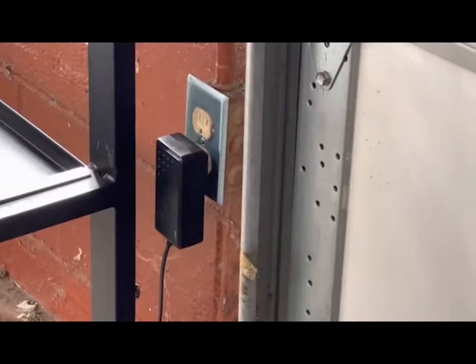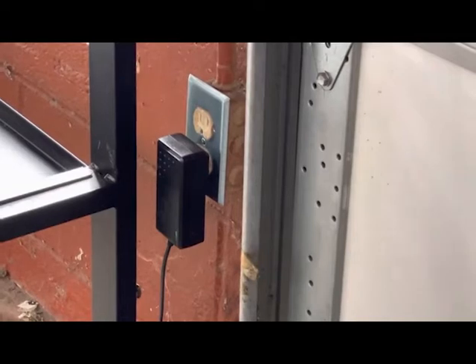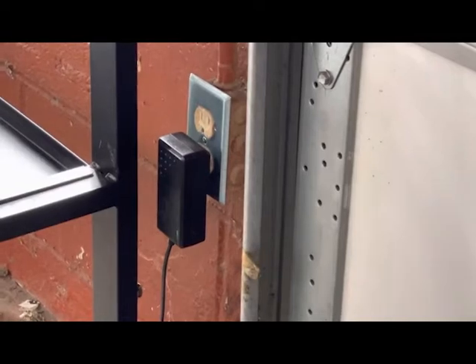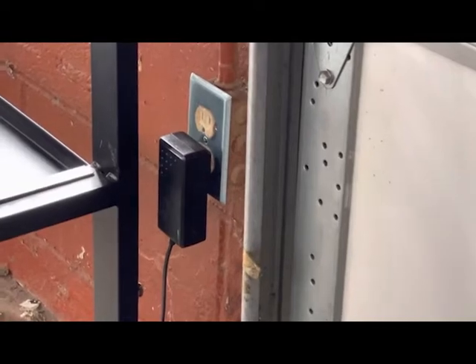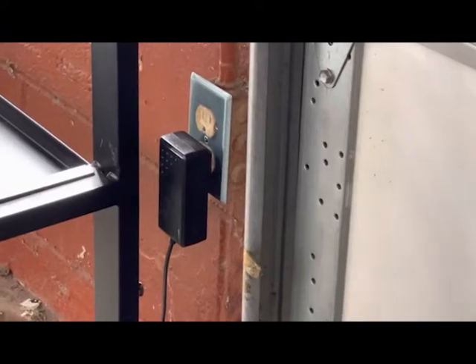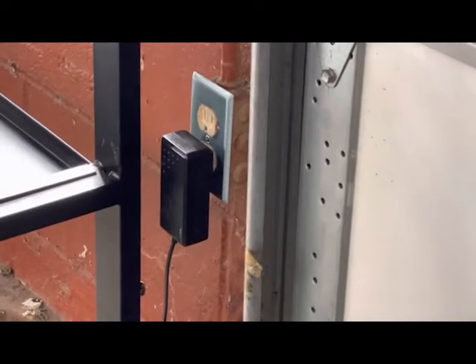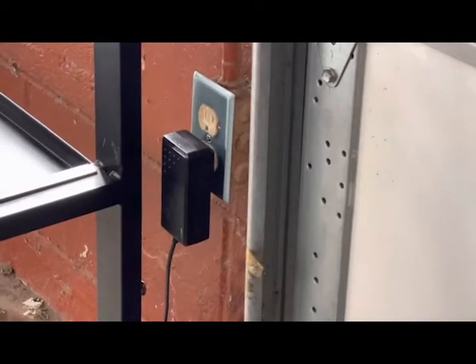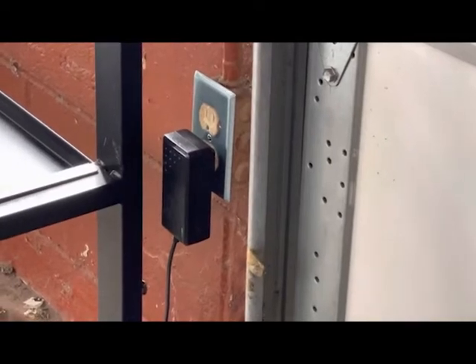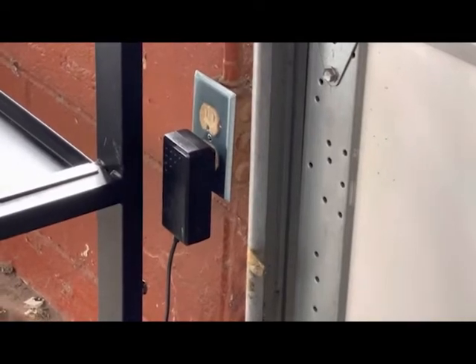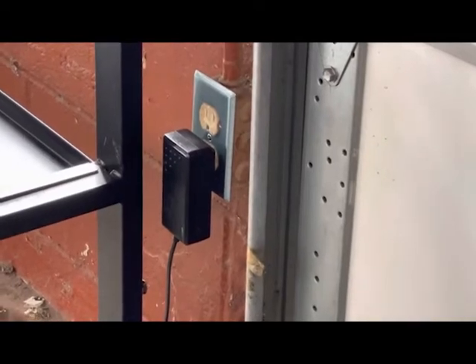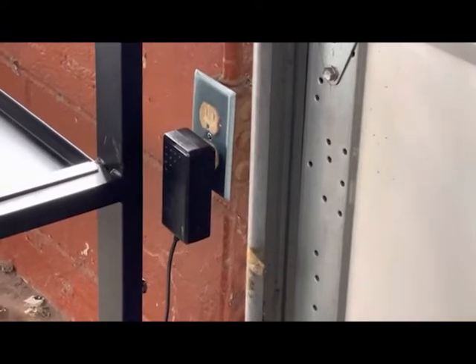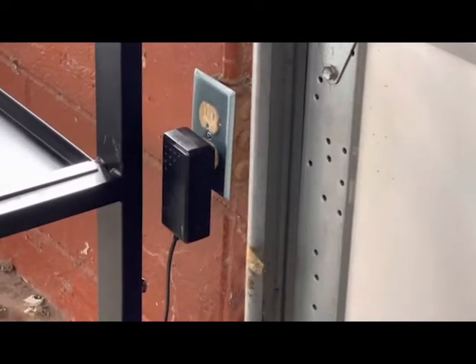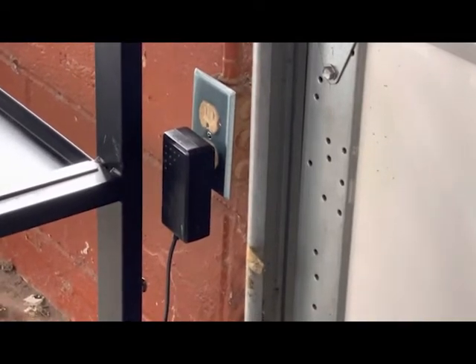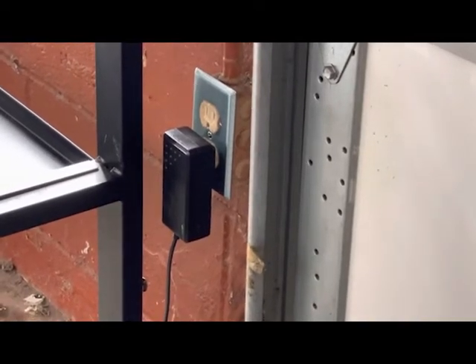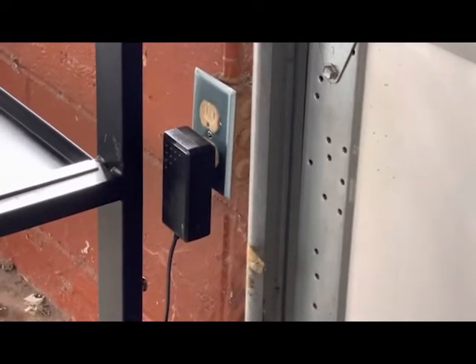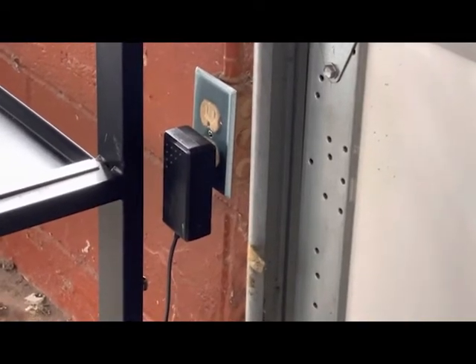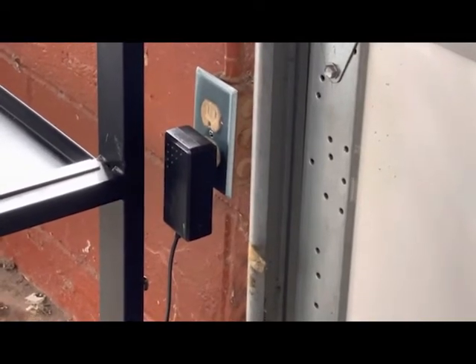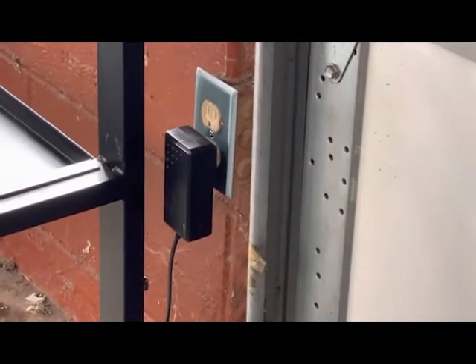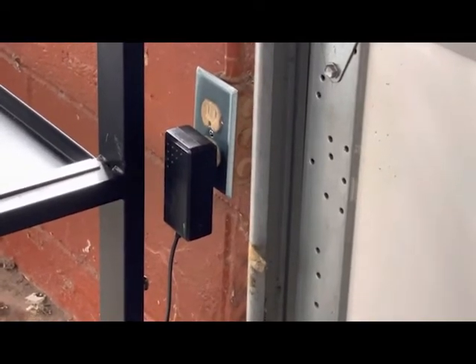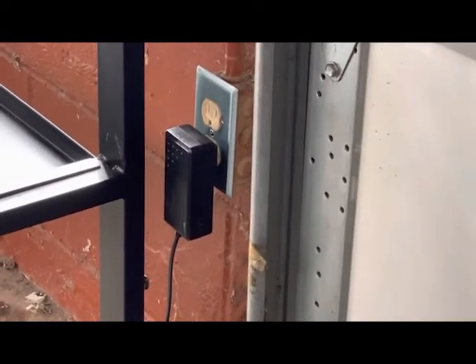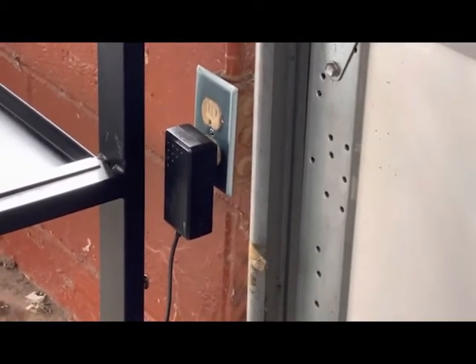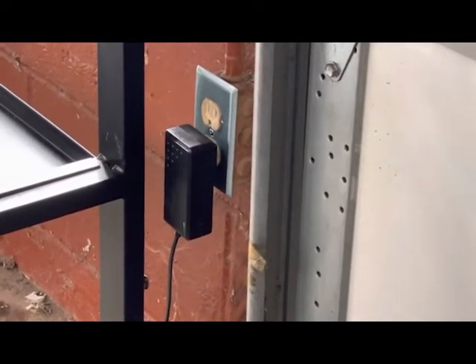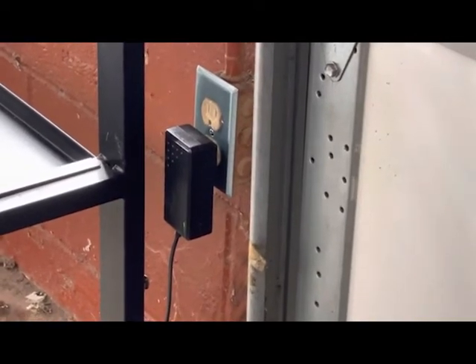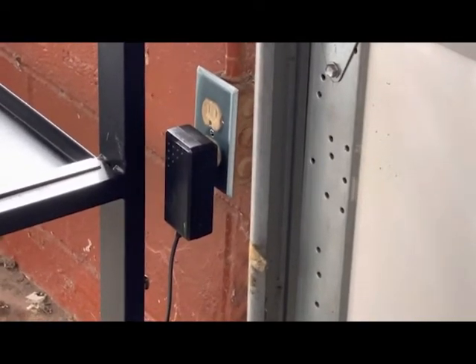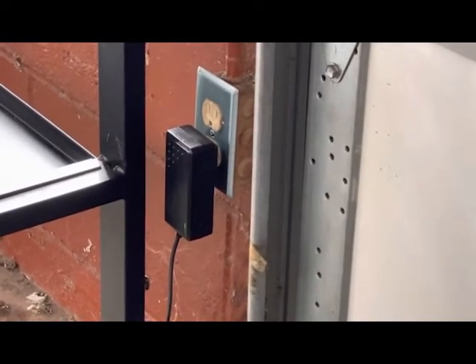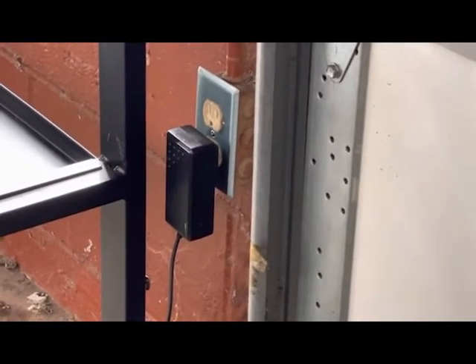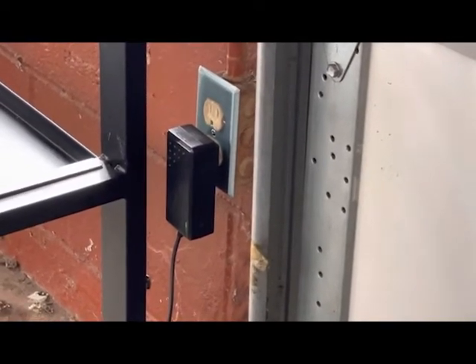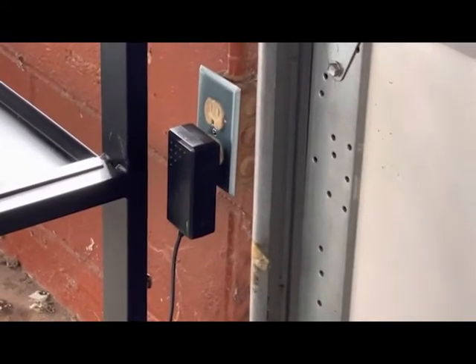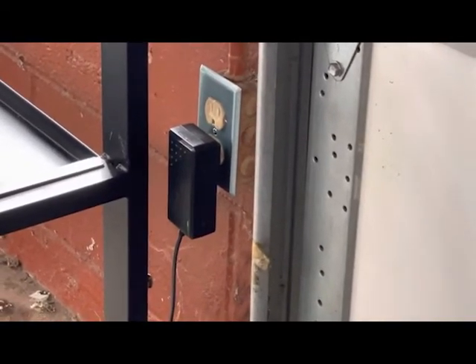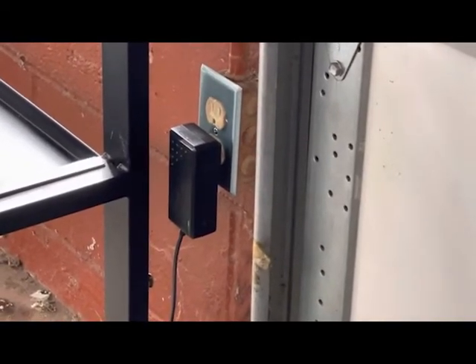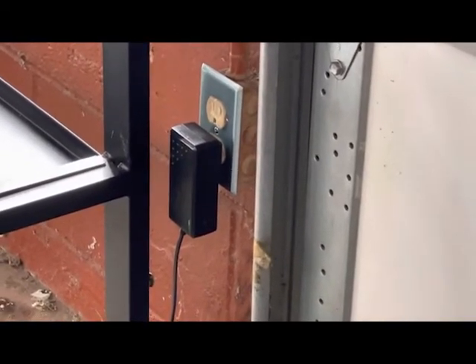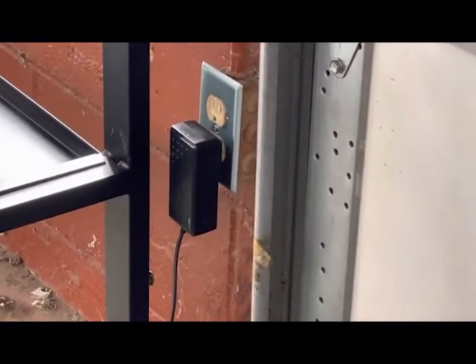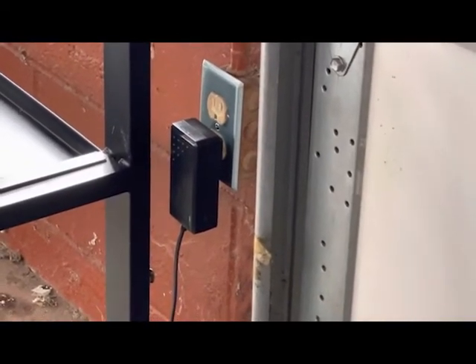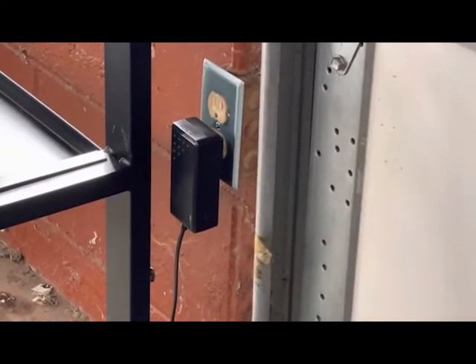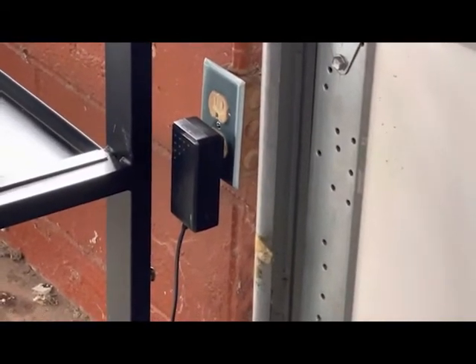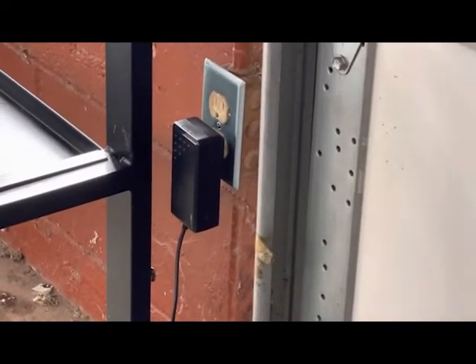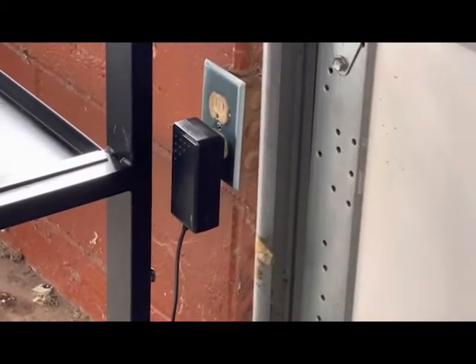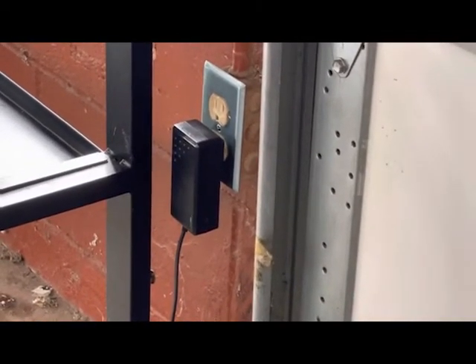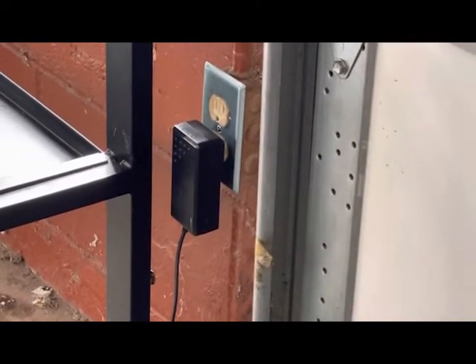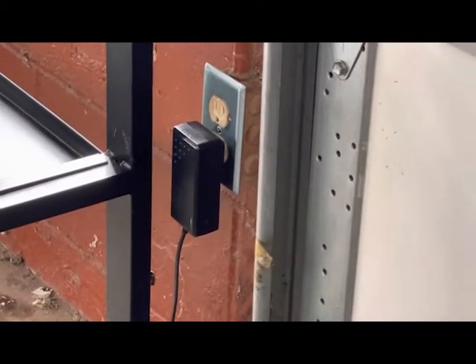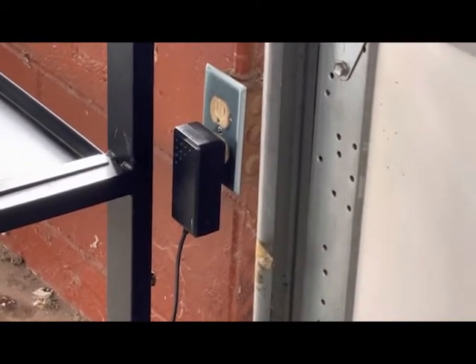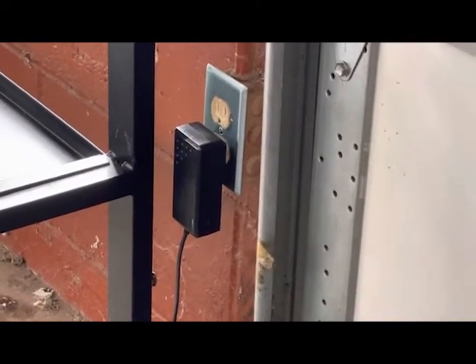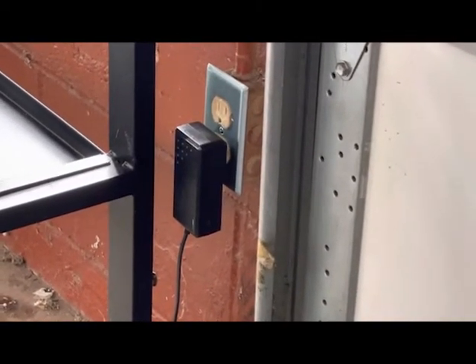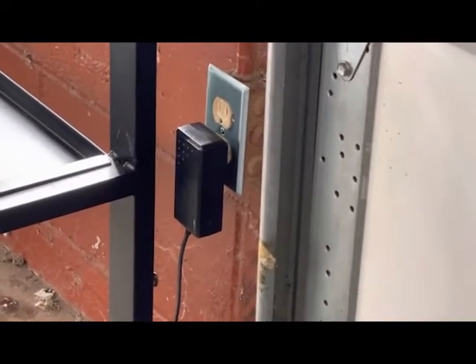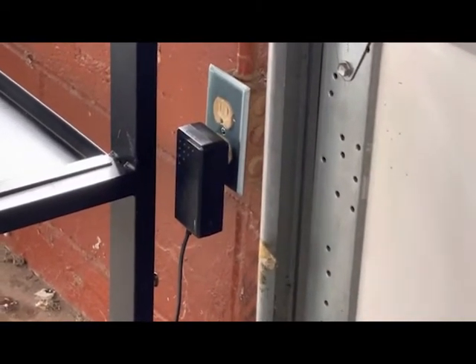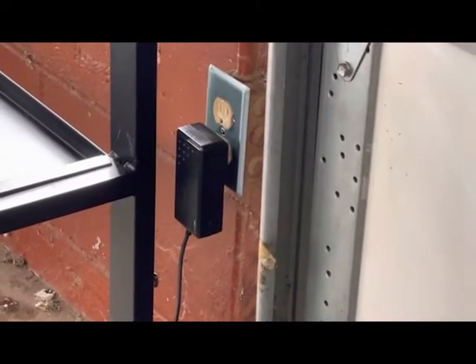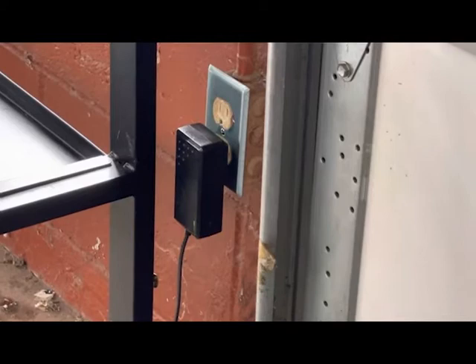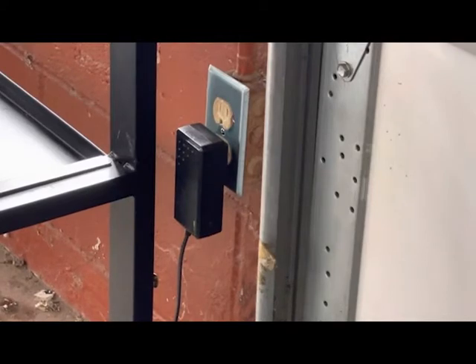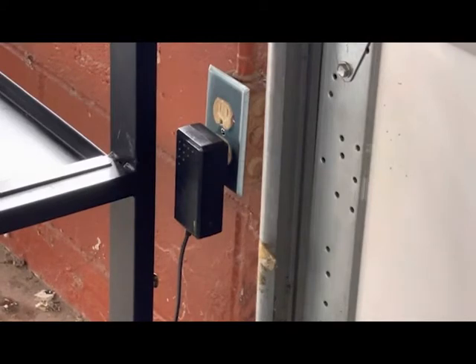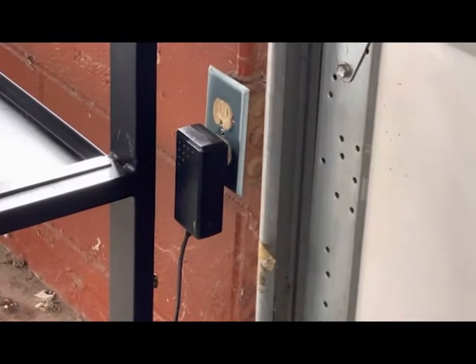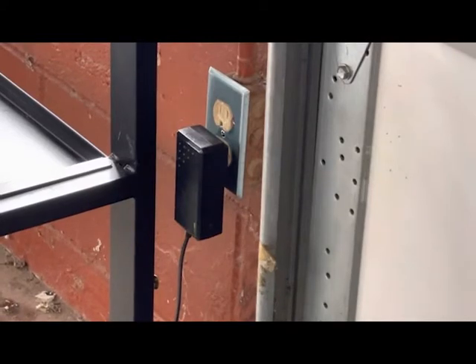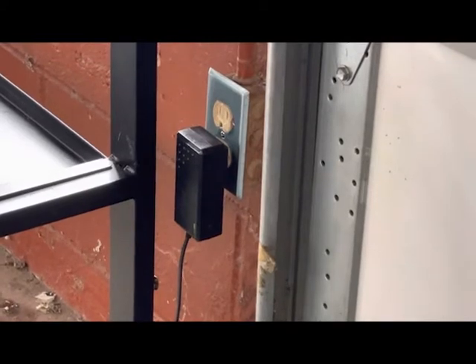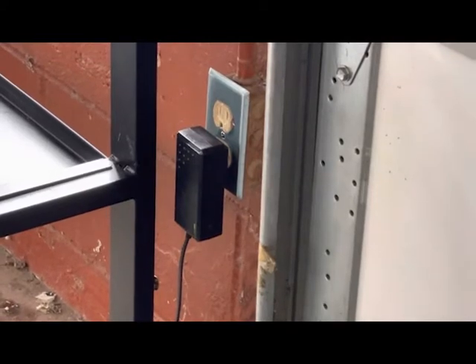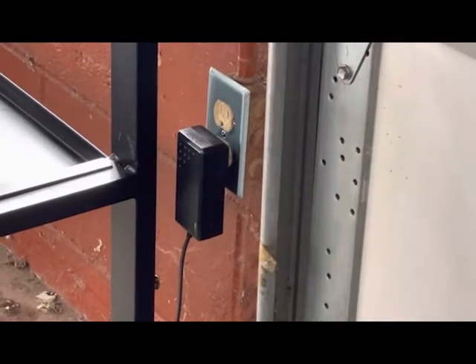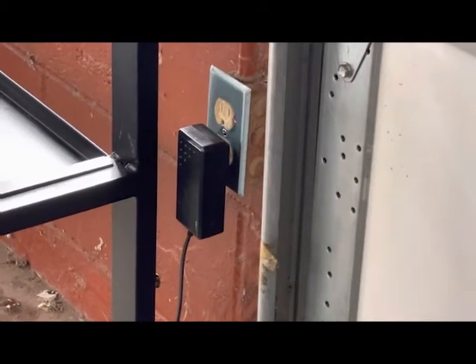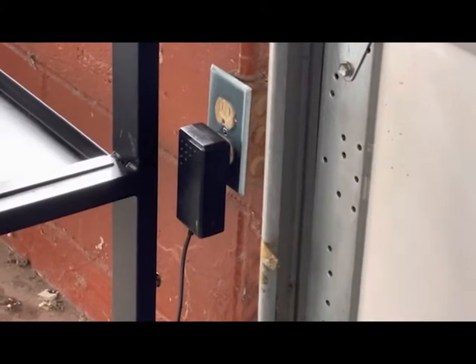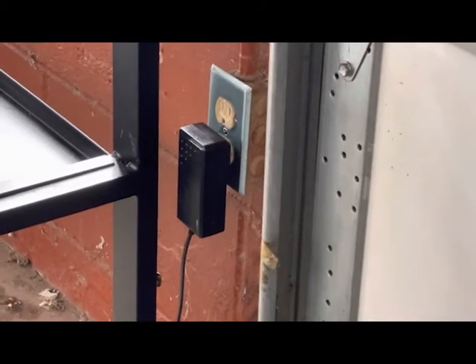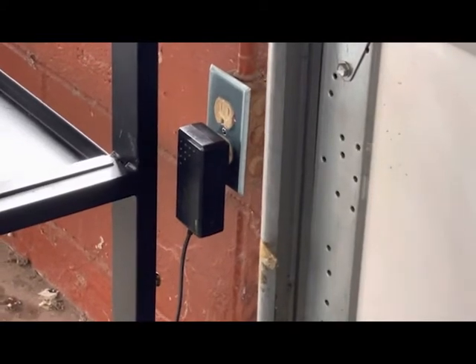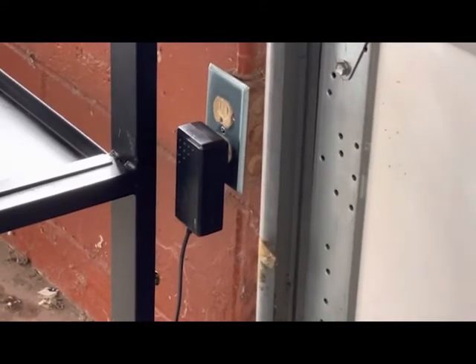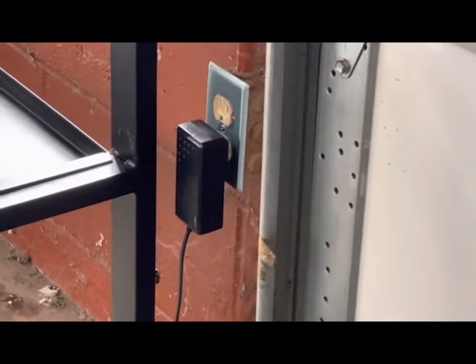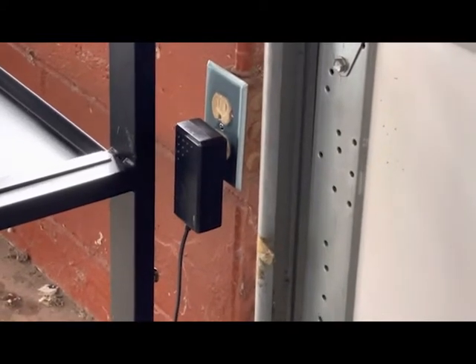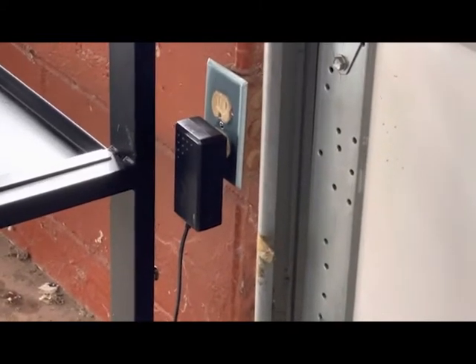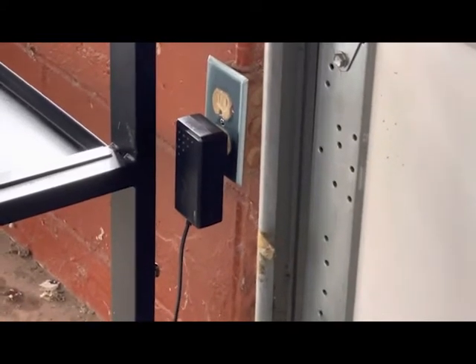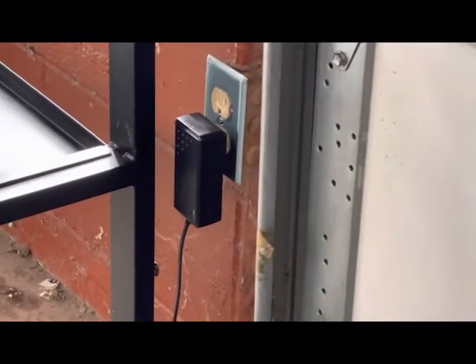We're going to show you how to test the charging components on the 24 volt Challenger. We're going to start with the charger.